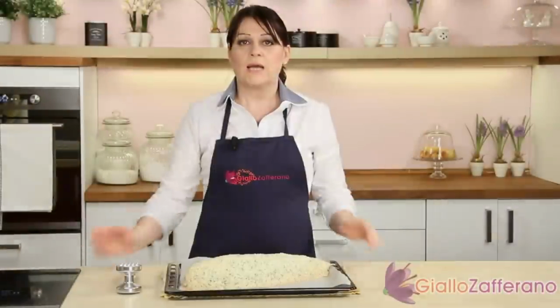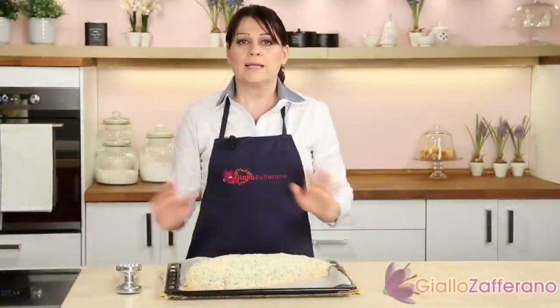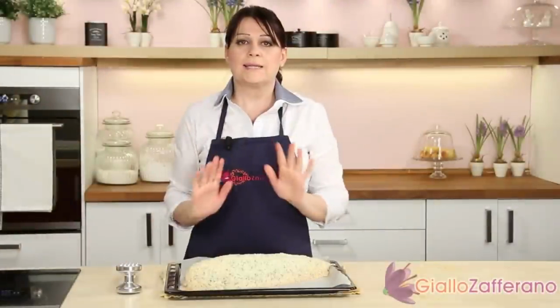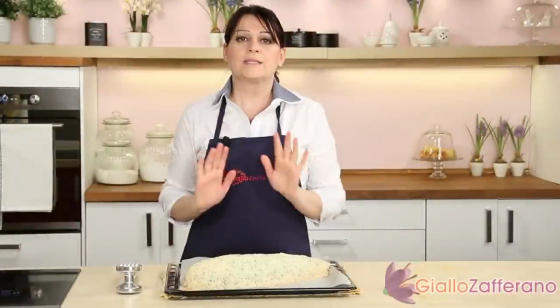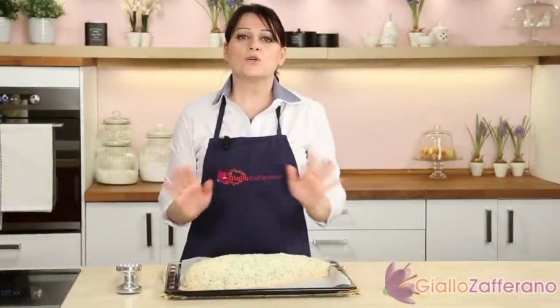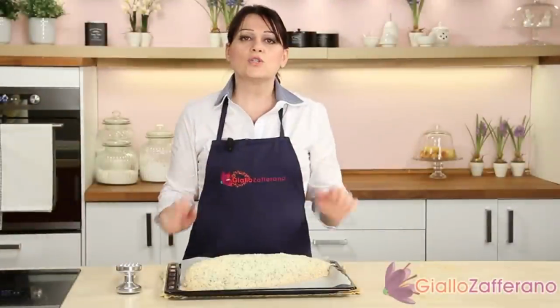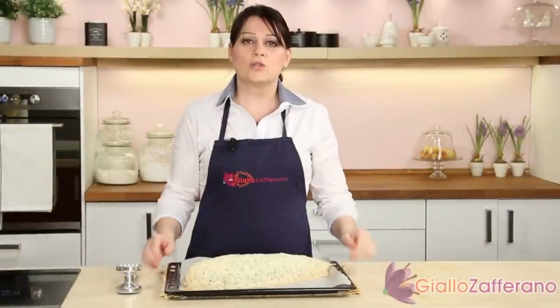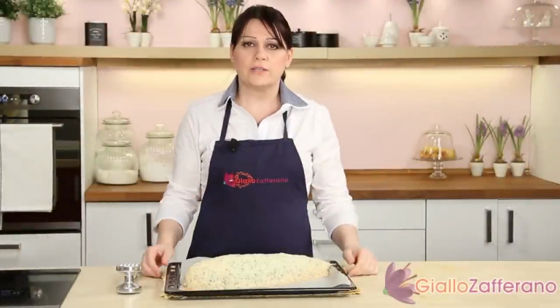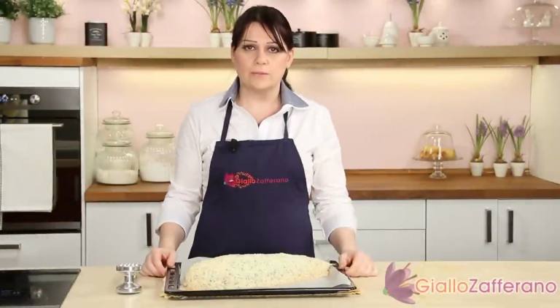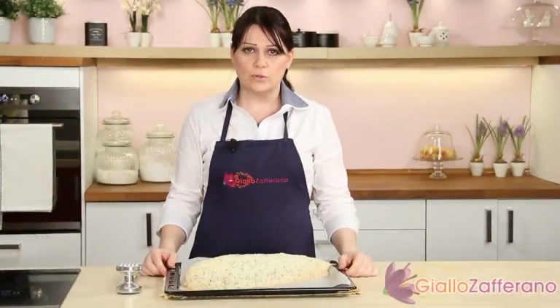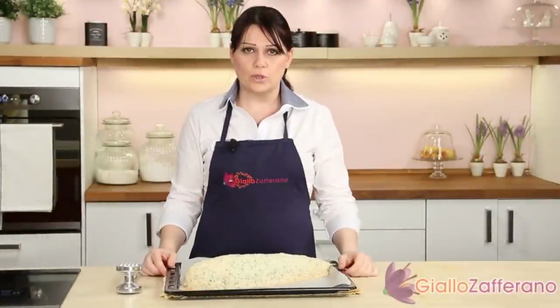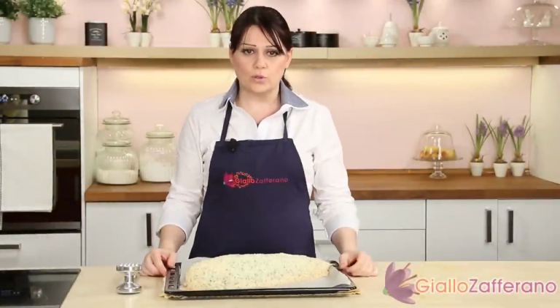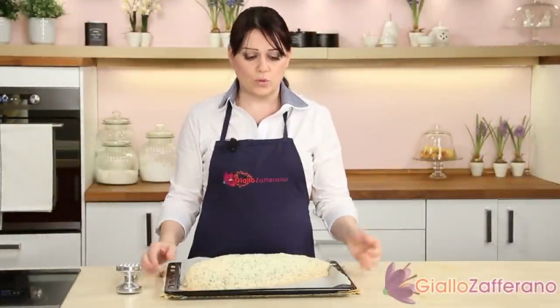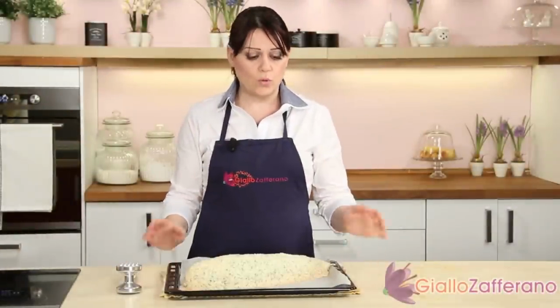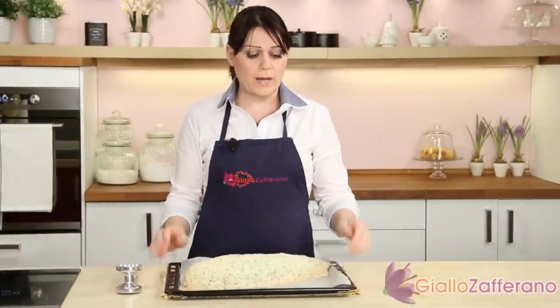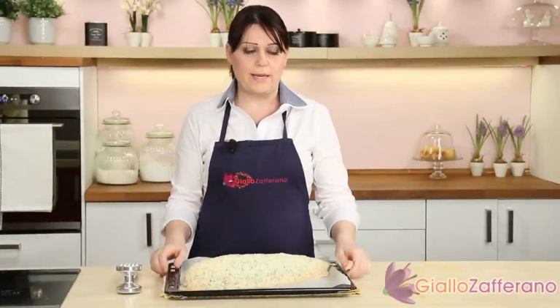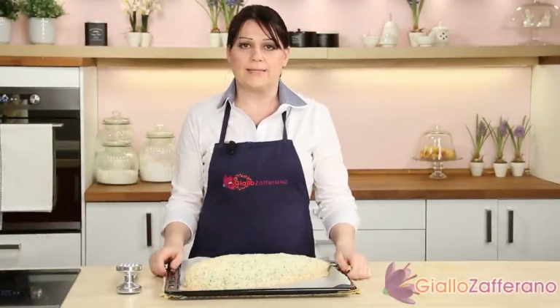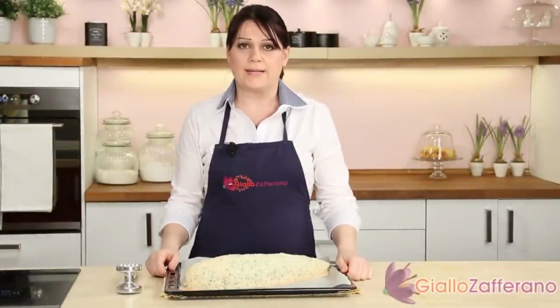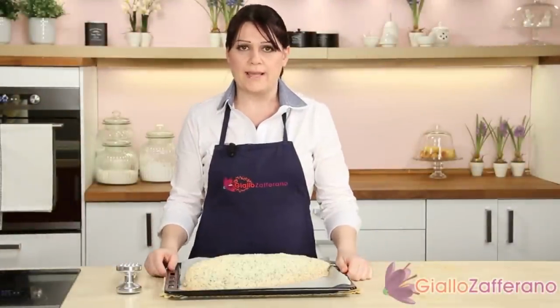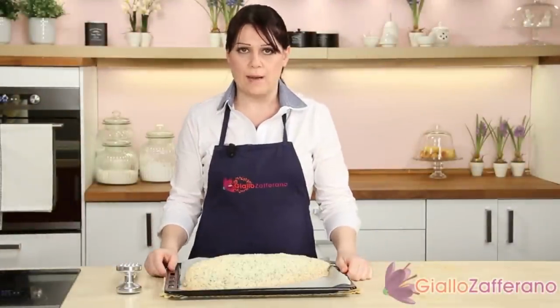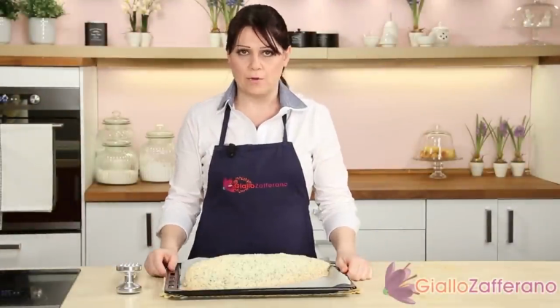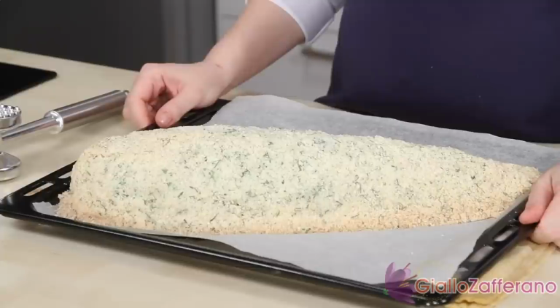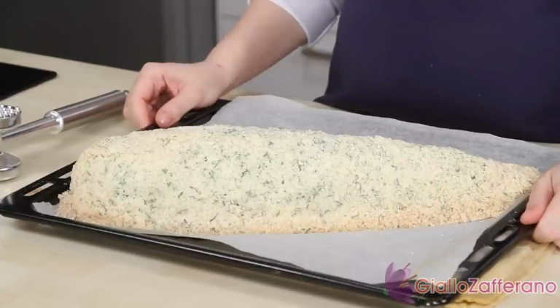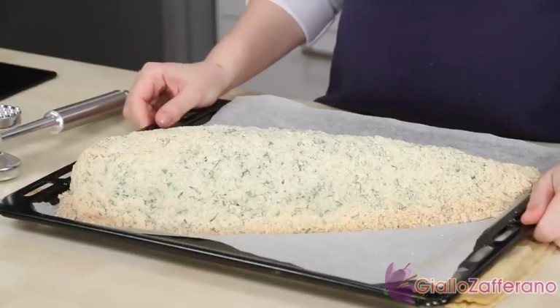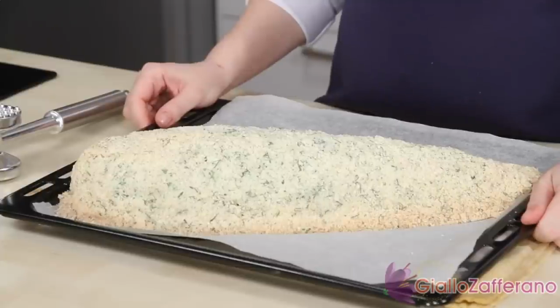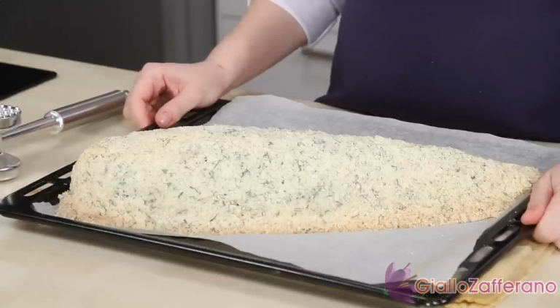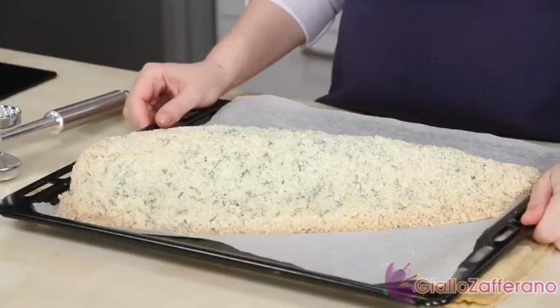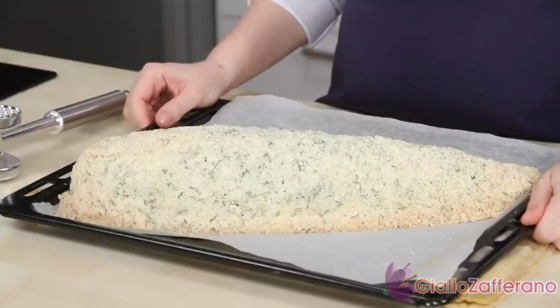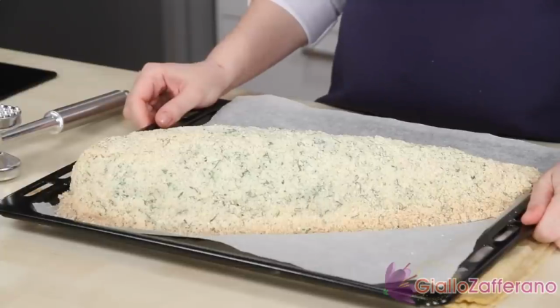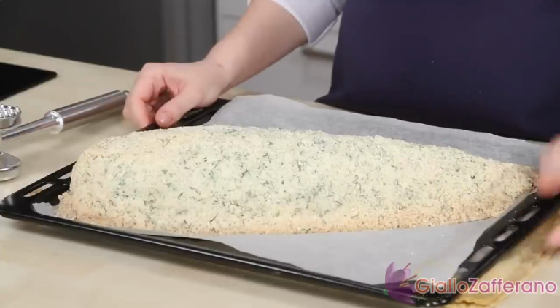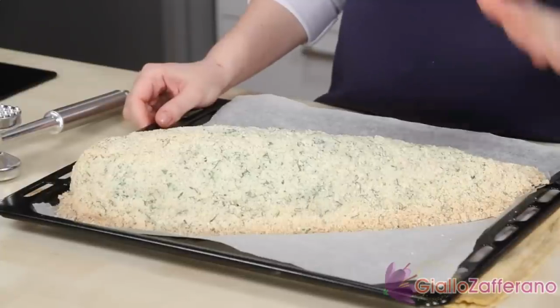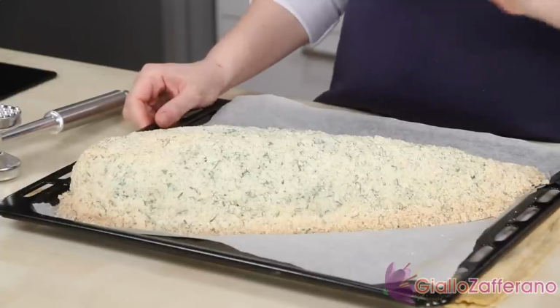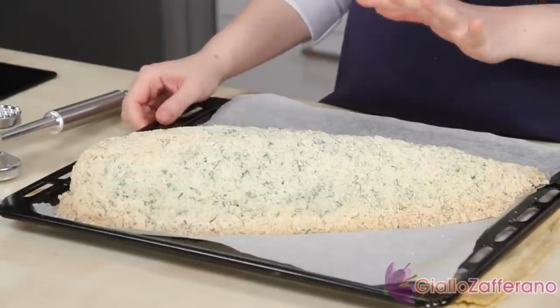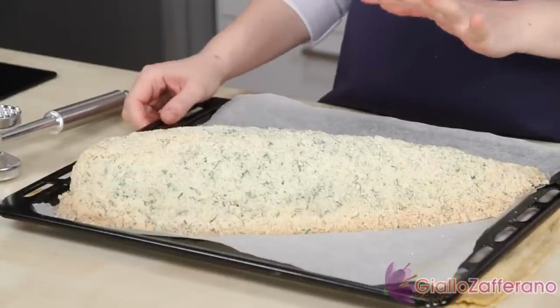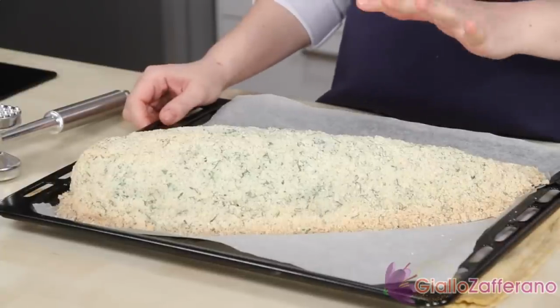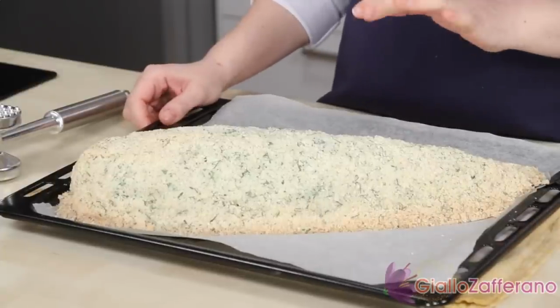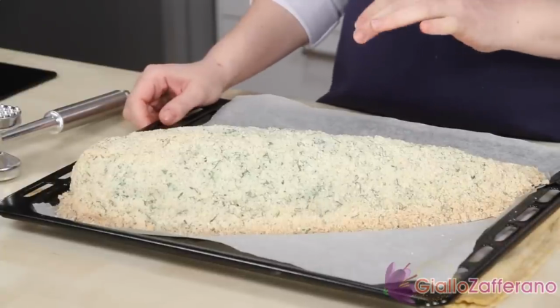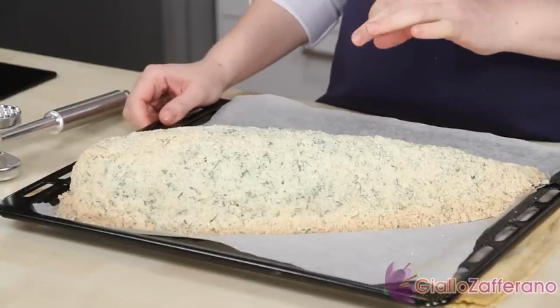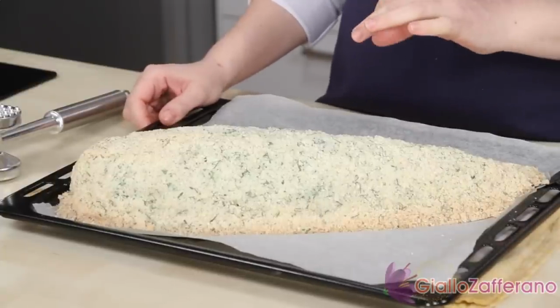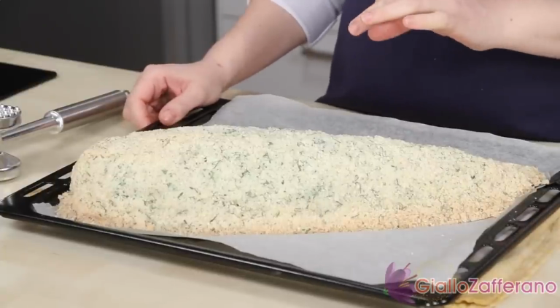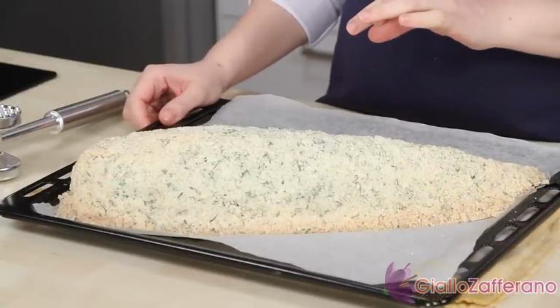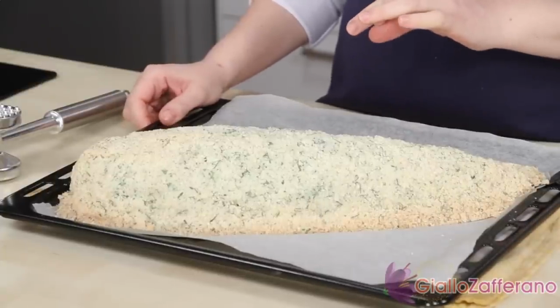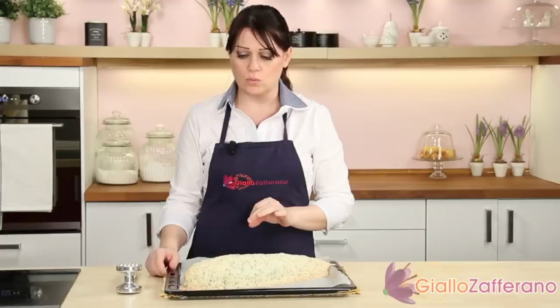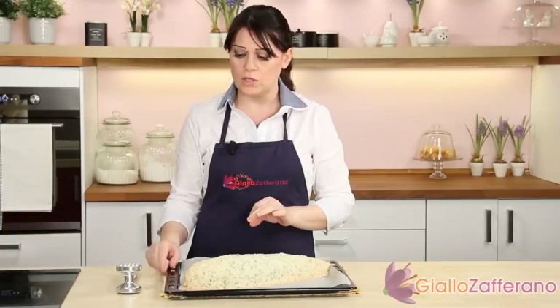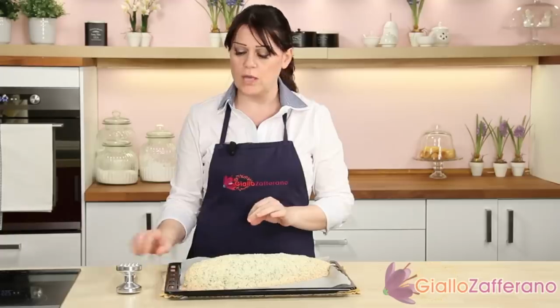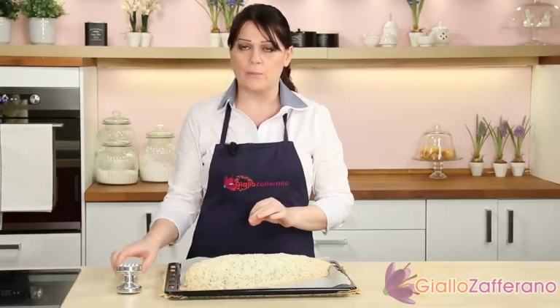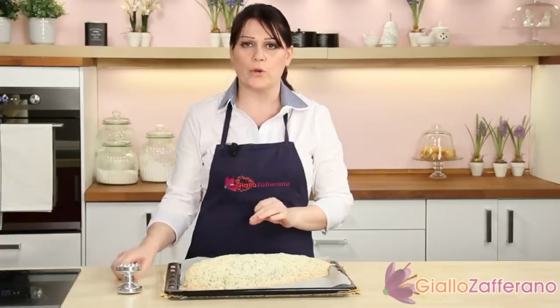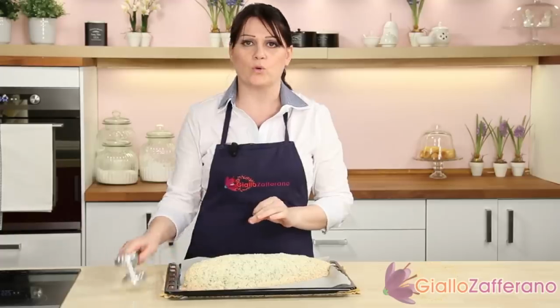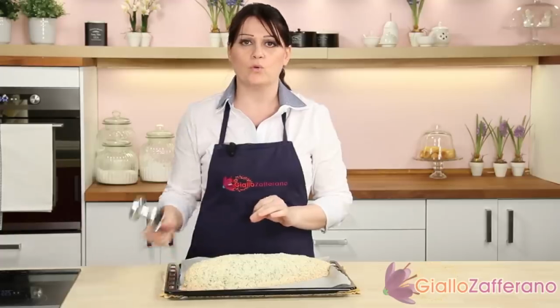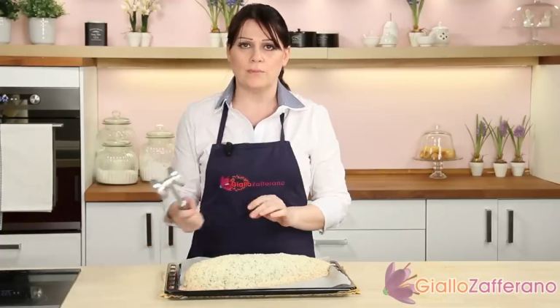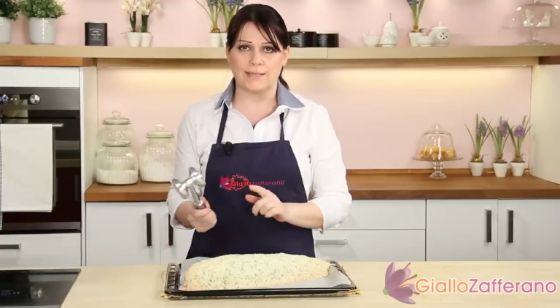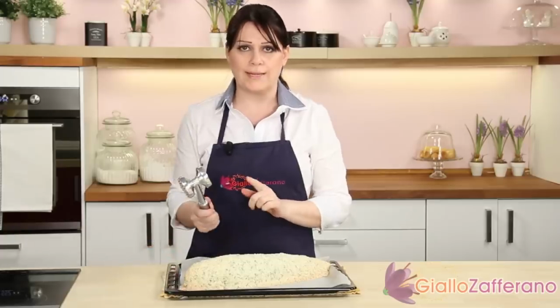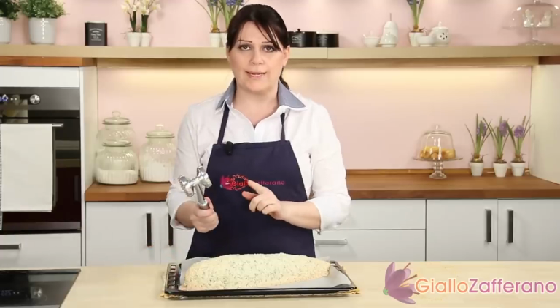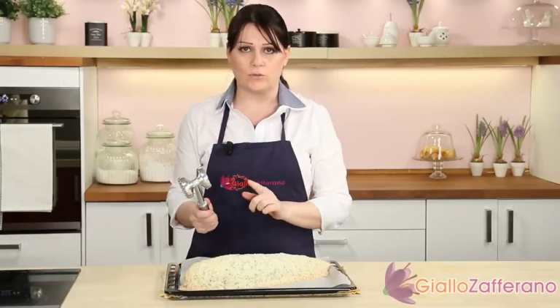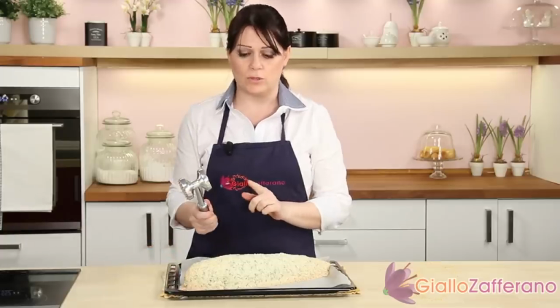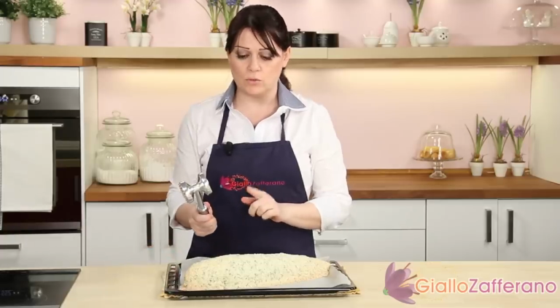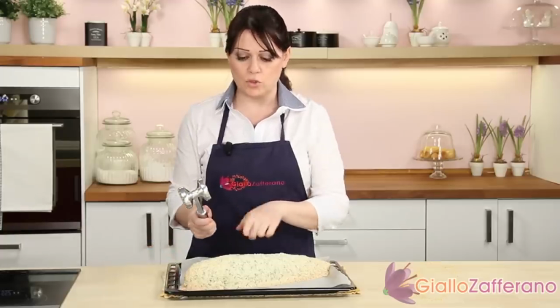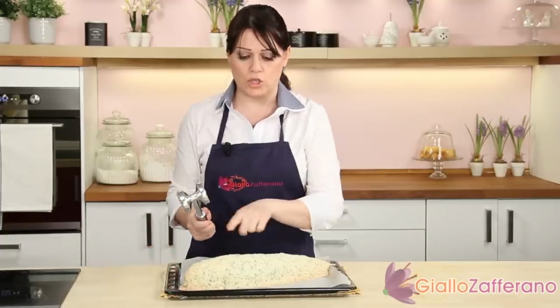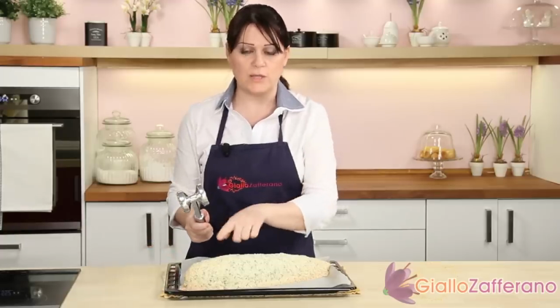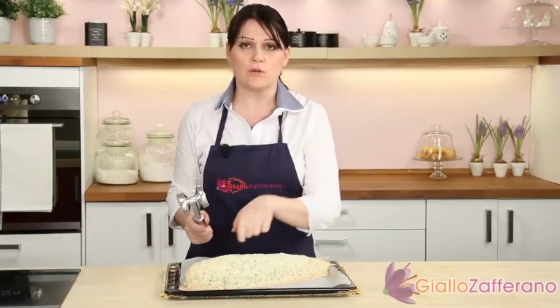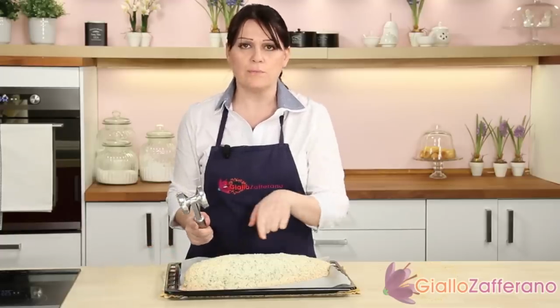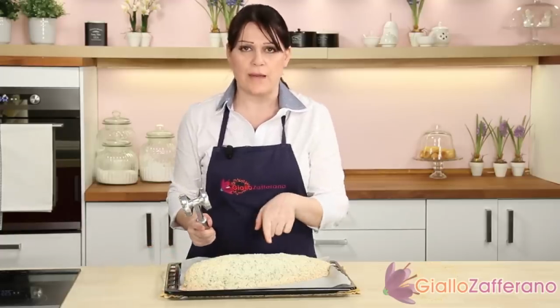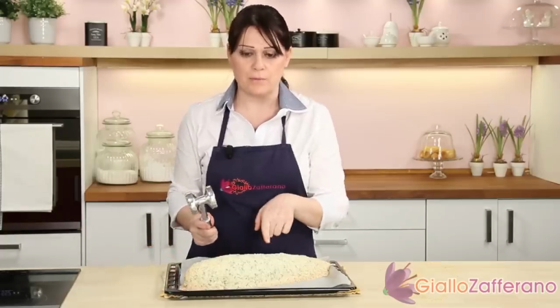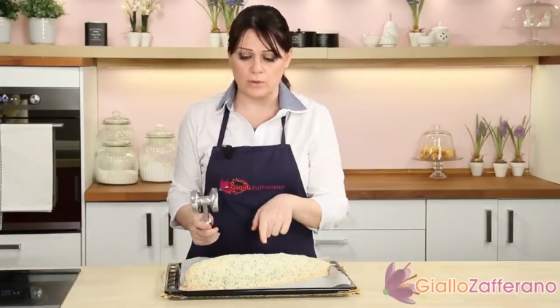After that time, take the sea bass out of the oven, let it rest for 5 minutes, then break the crust with a kitchen hammer.